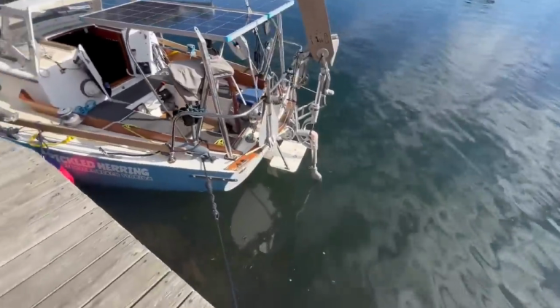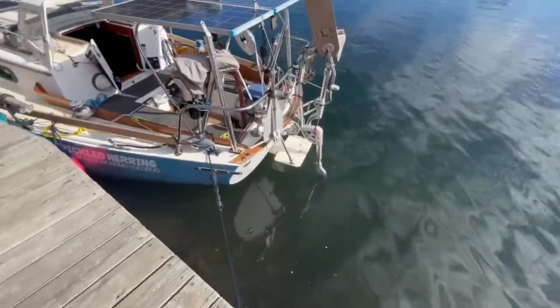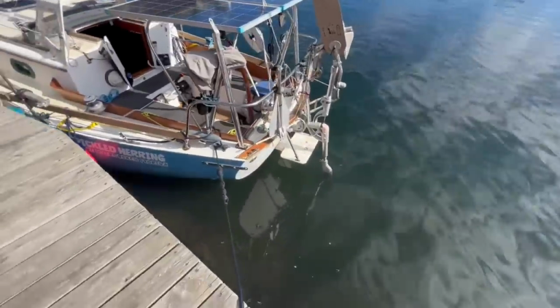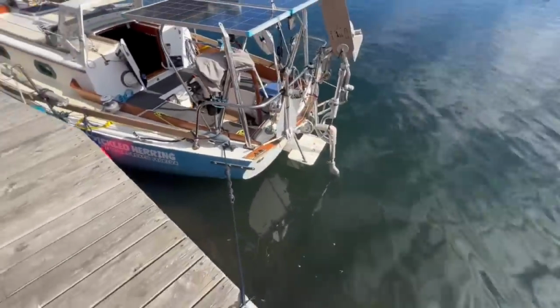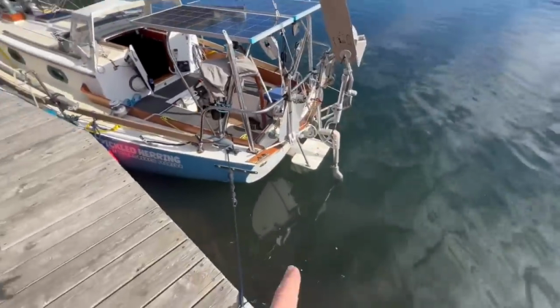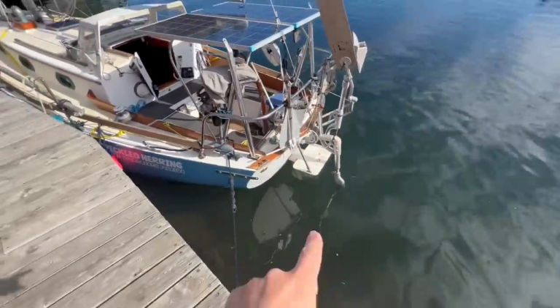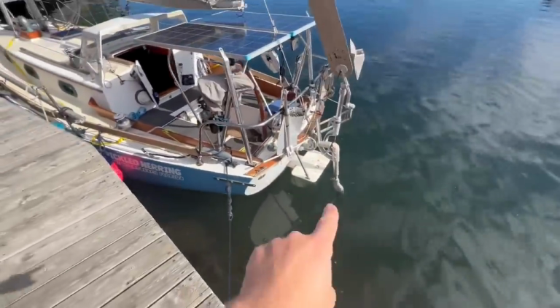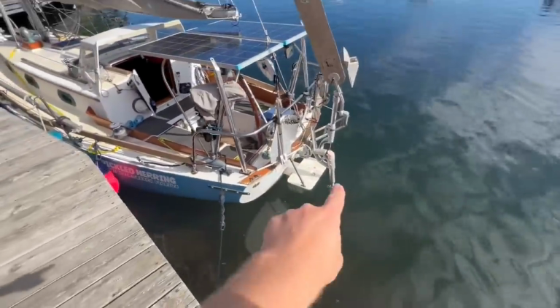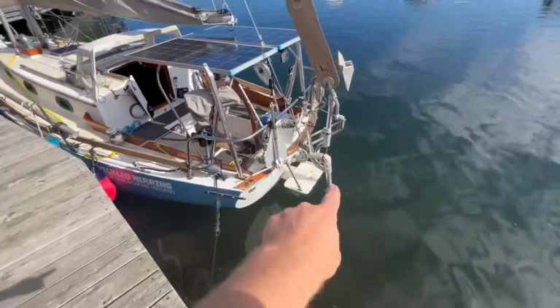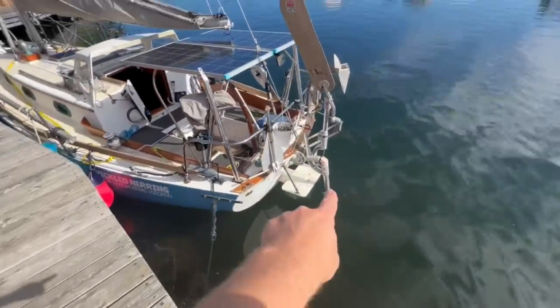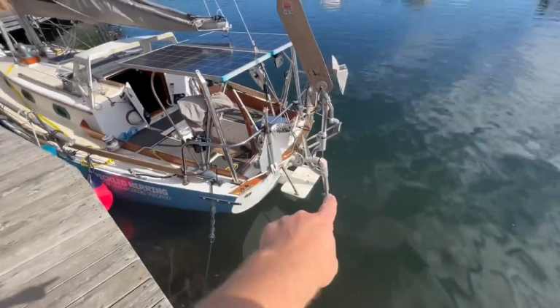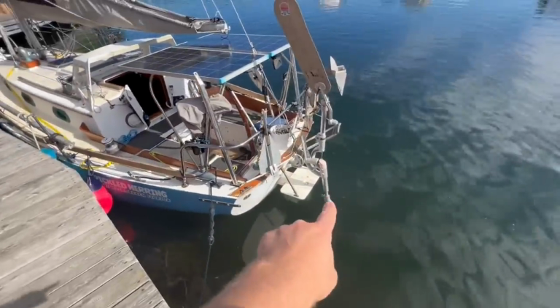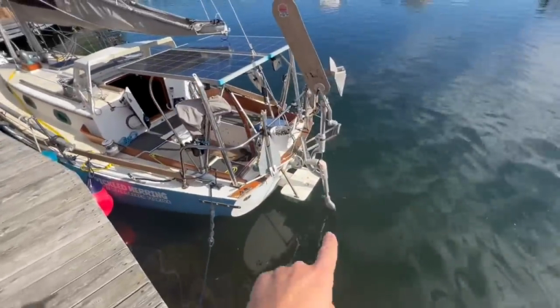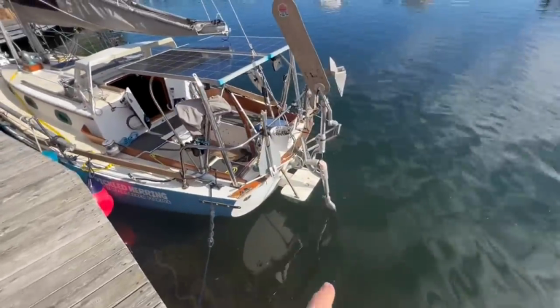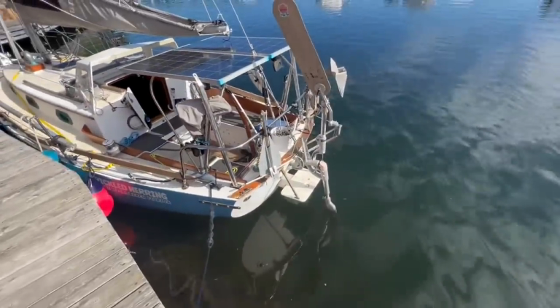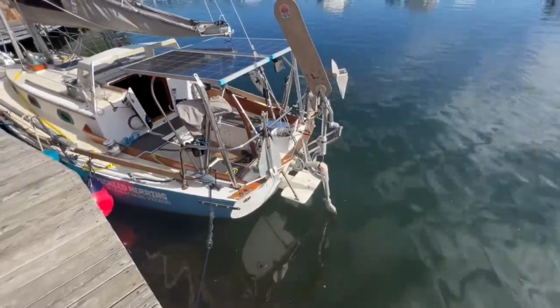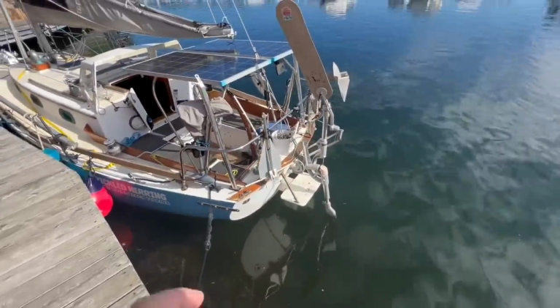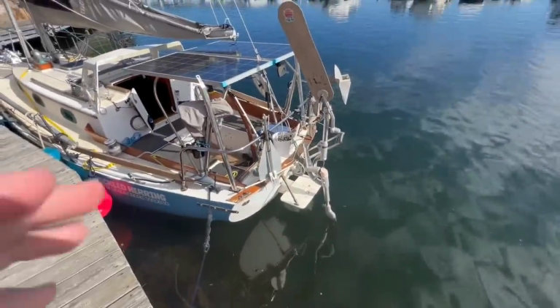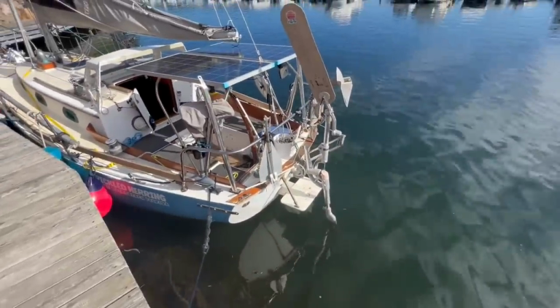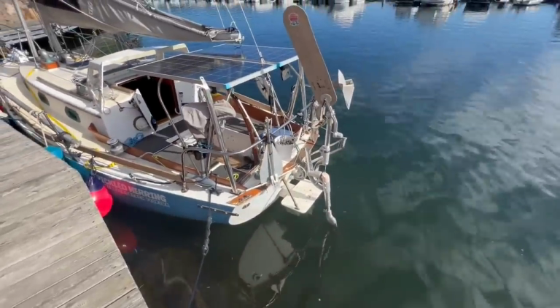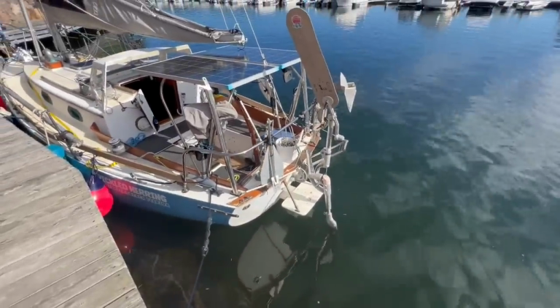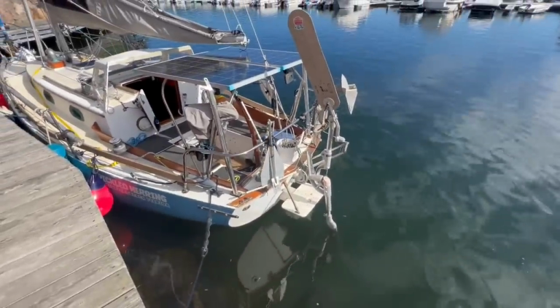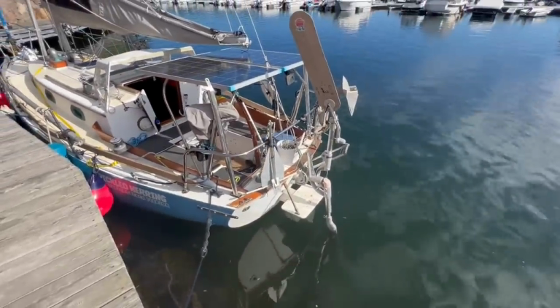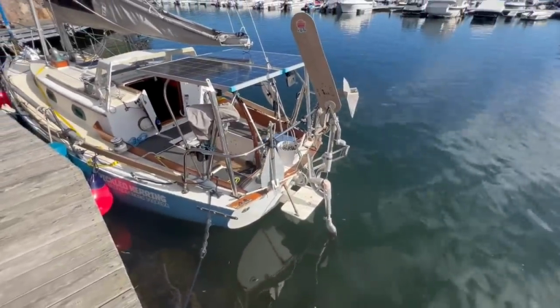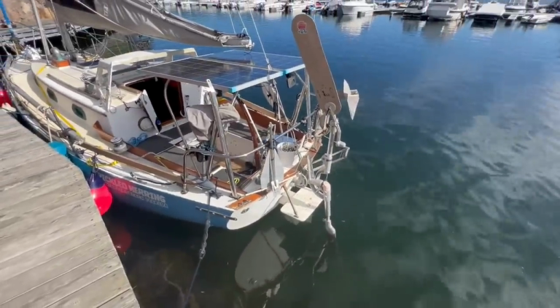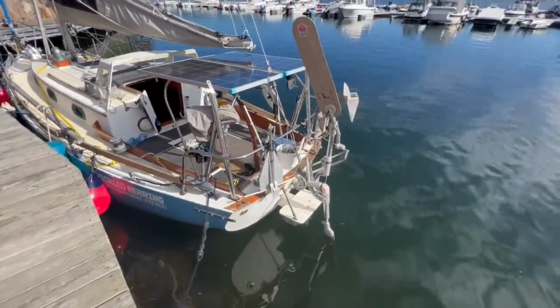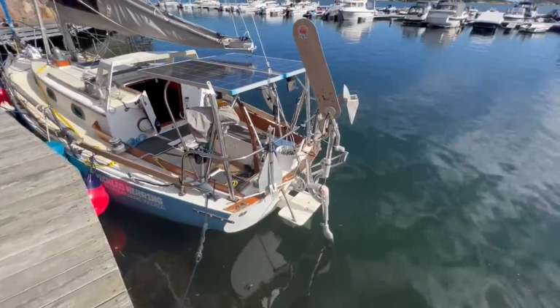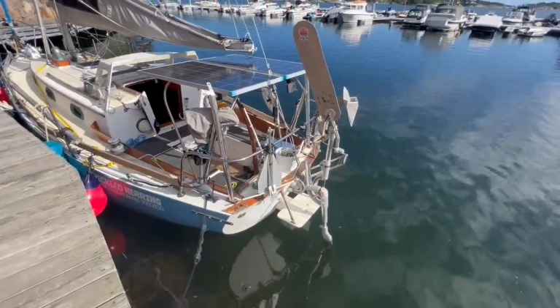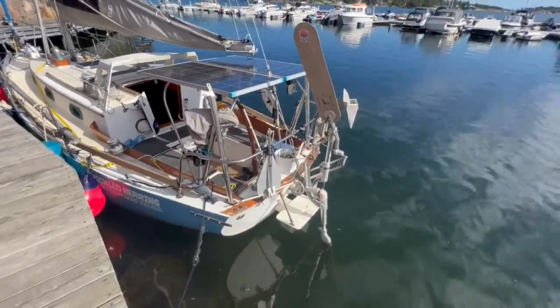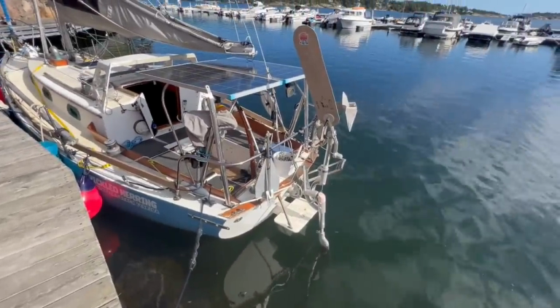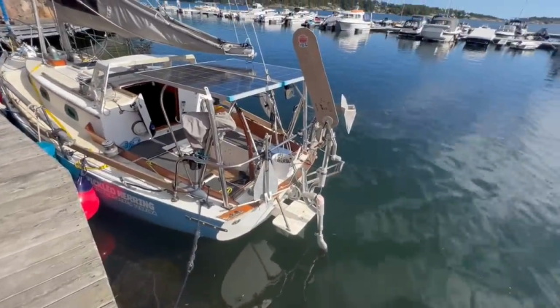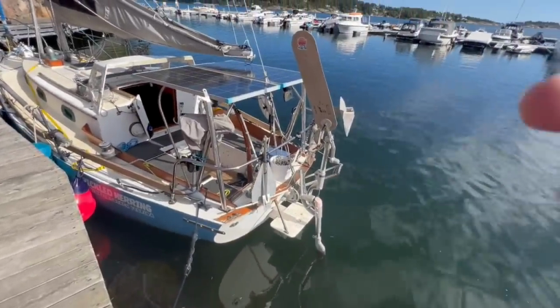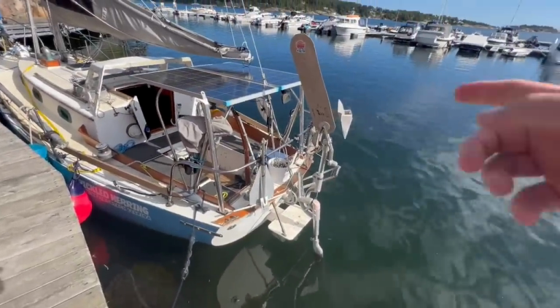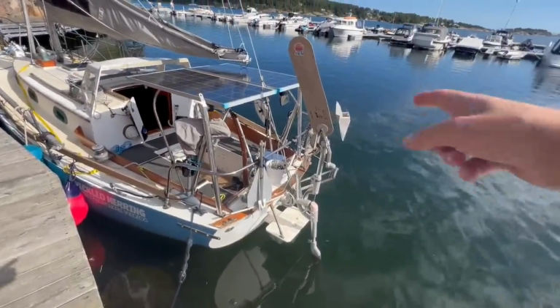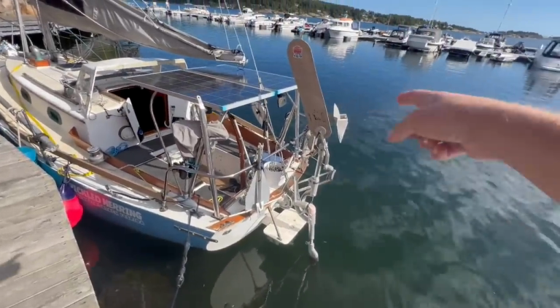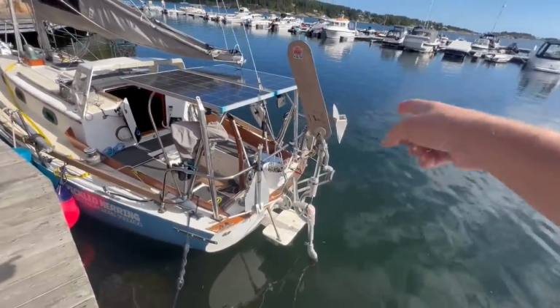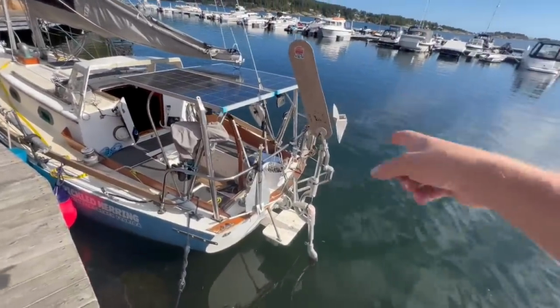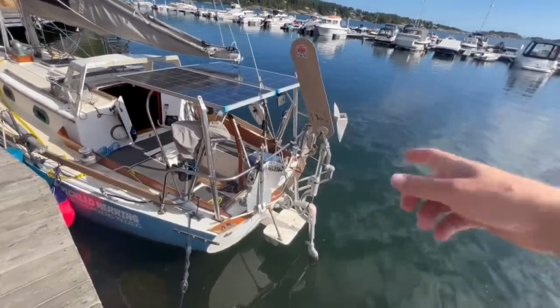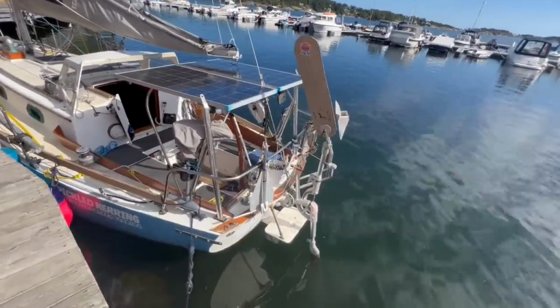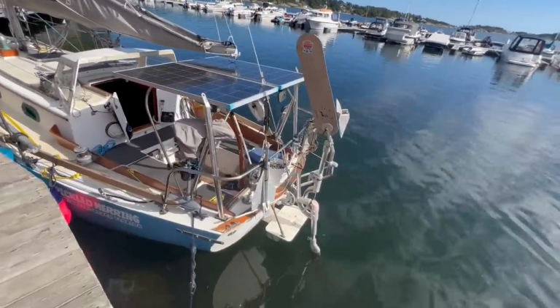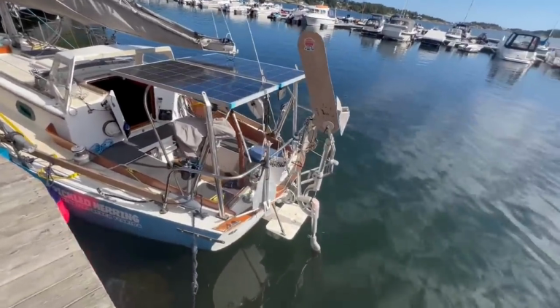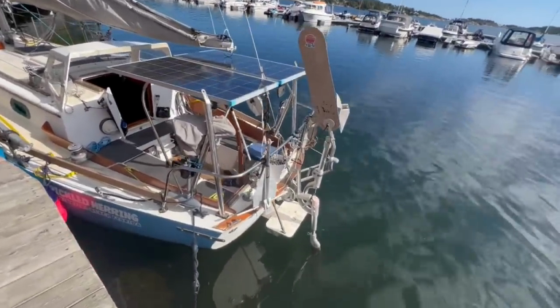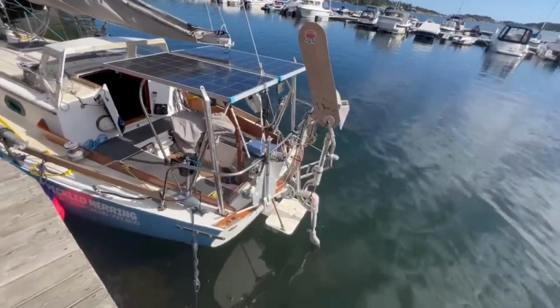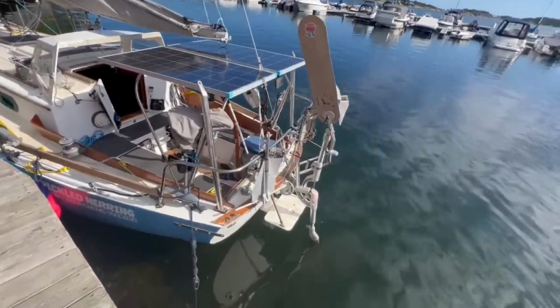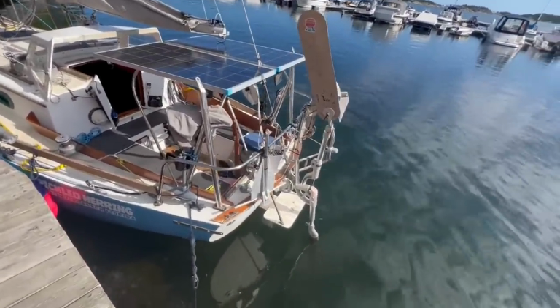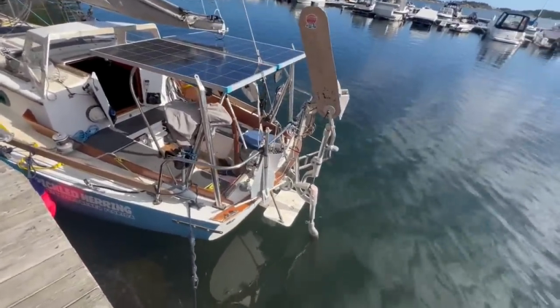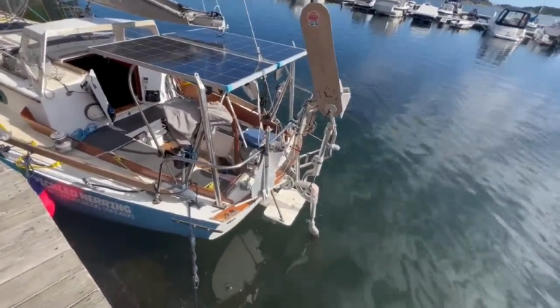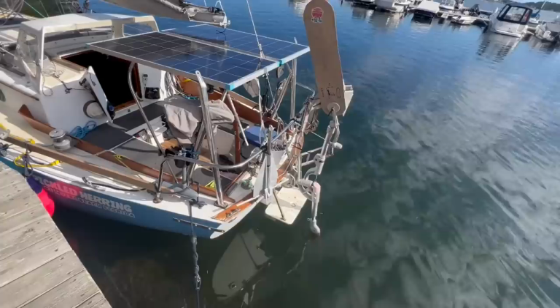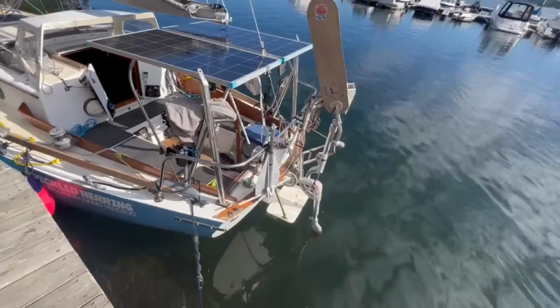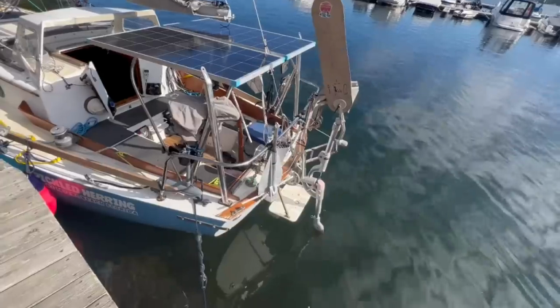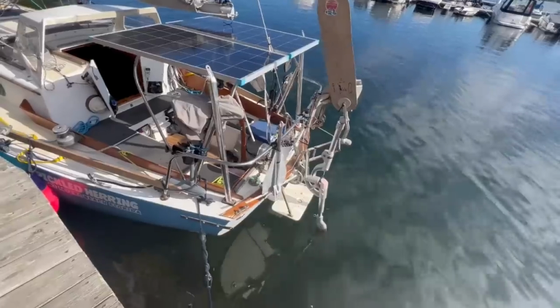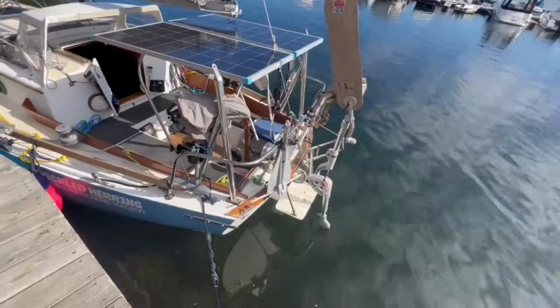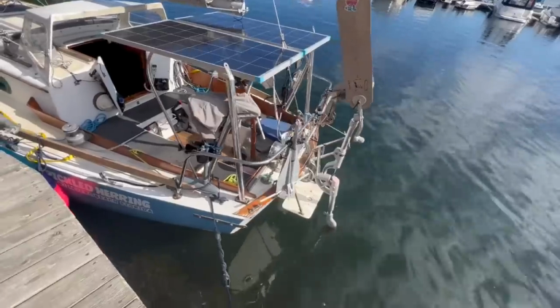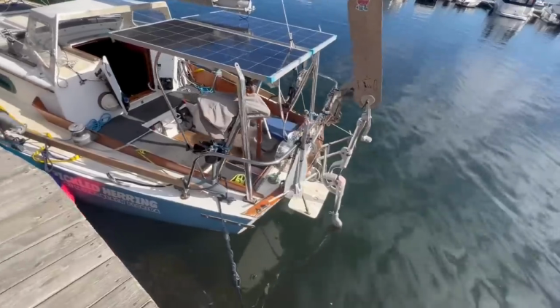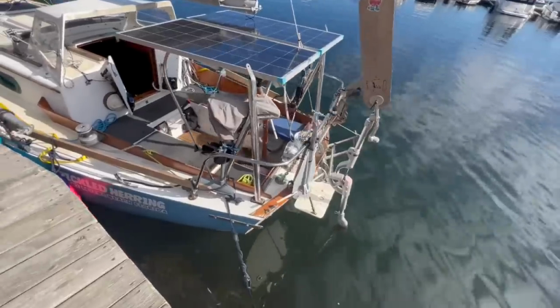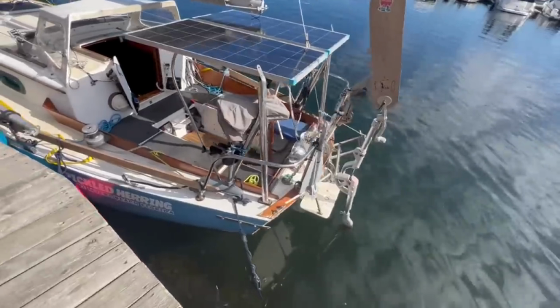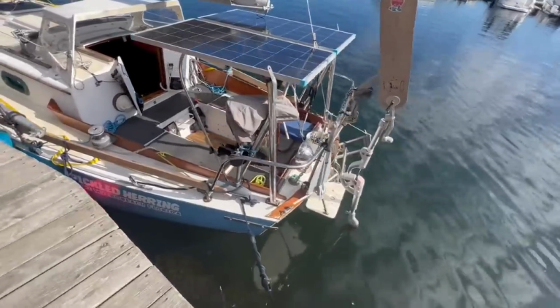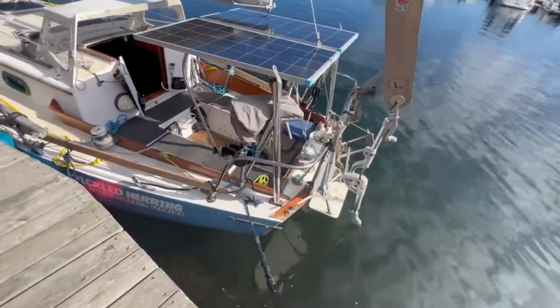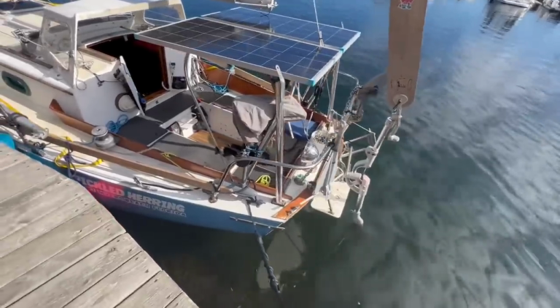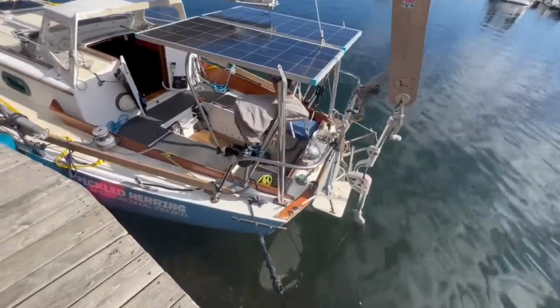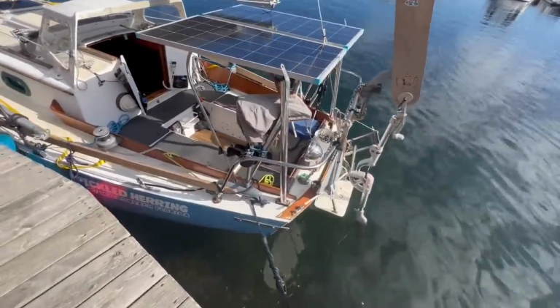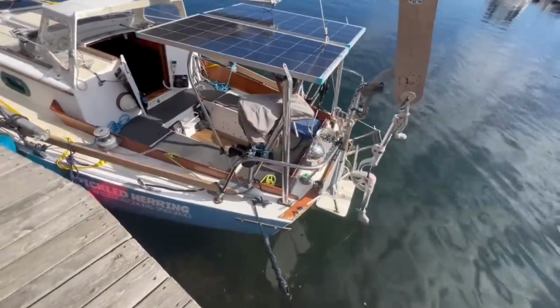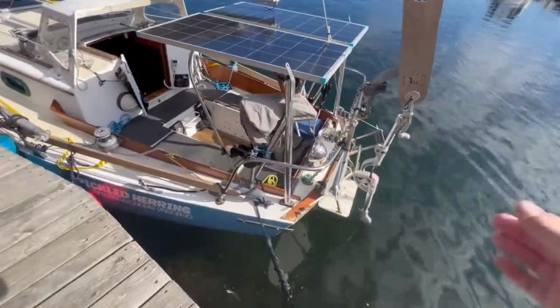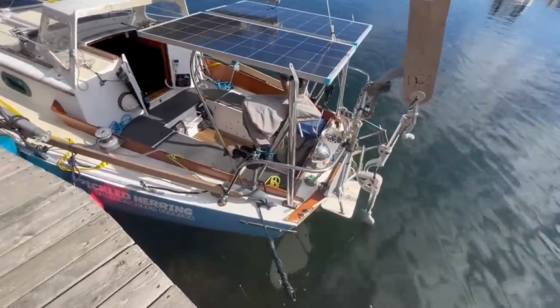I want to take a look at this wind vane. I think it just needs to be taken apart and cleaned. It's not working so good on my last couple of passages.